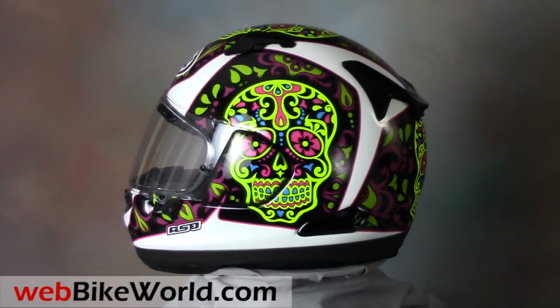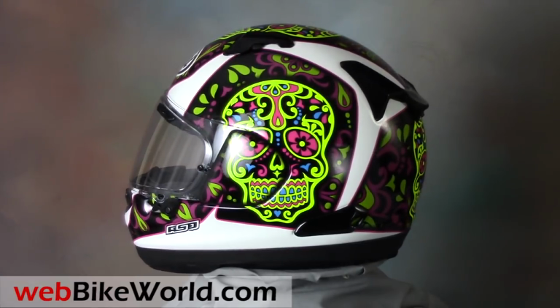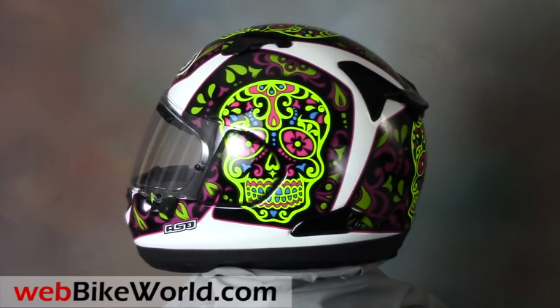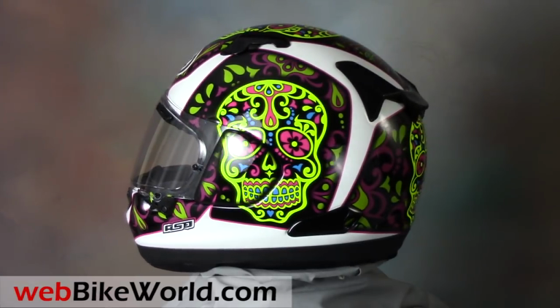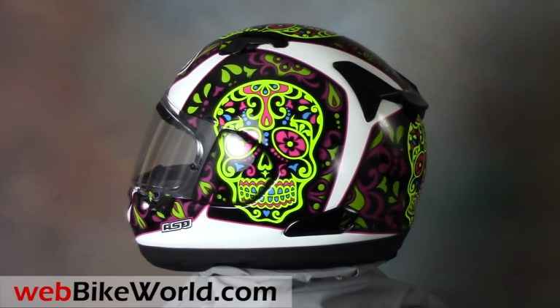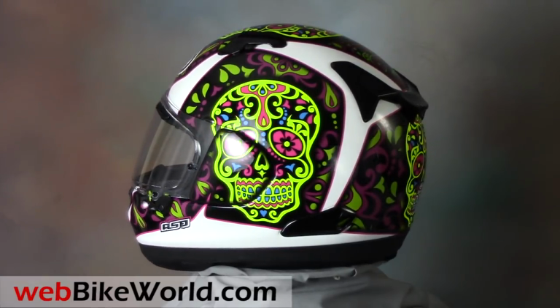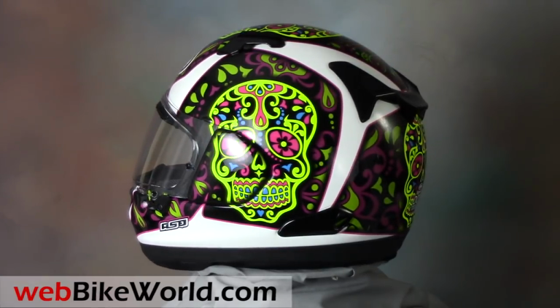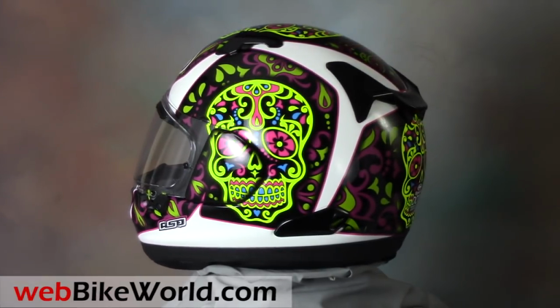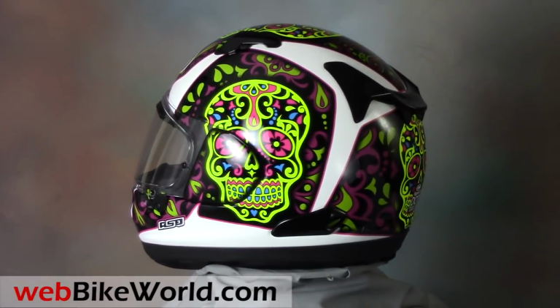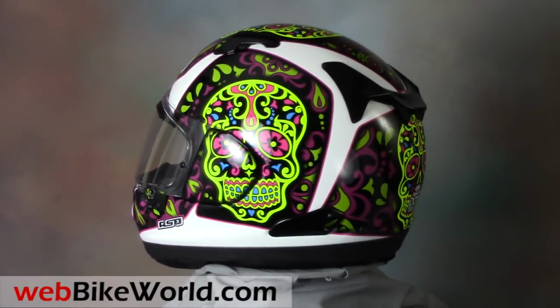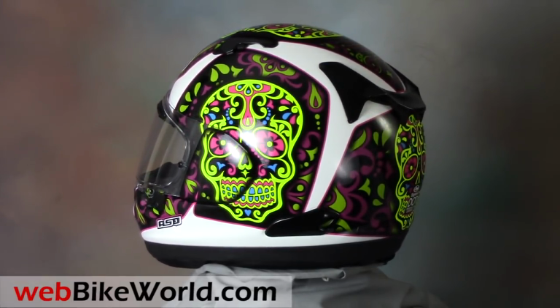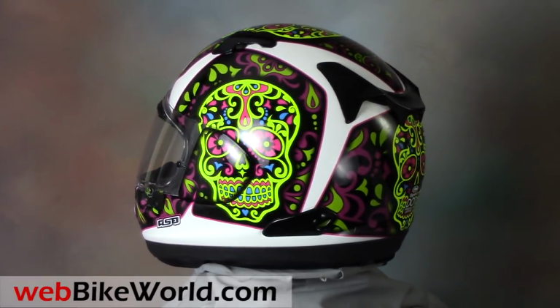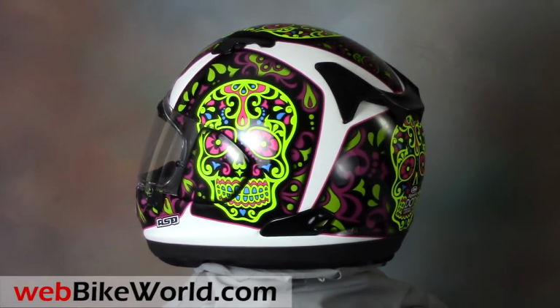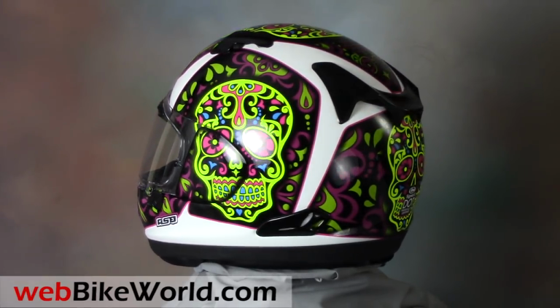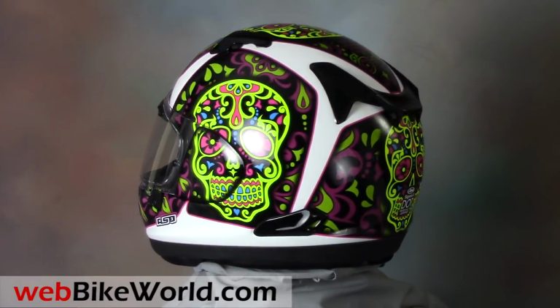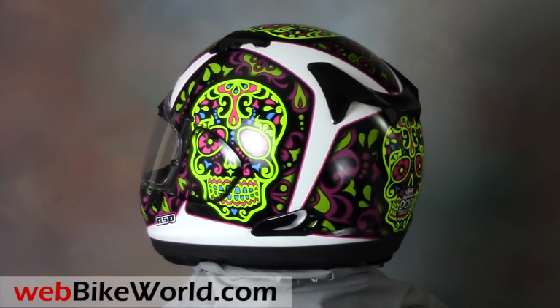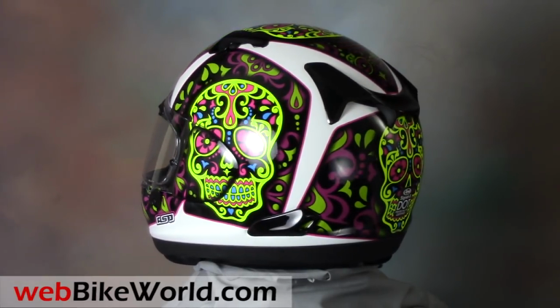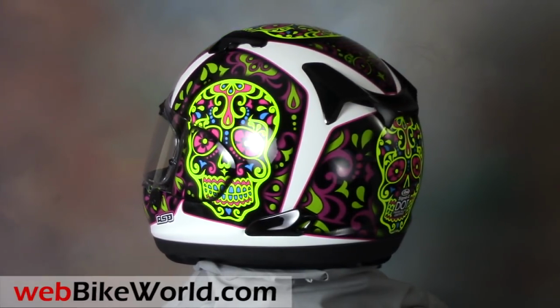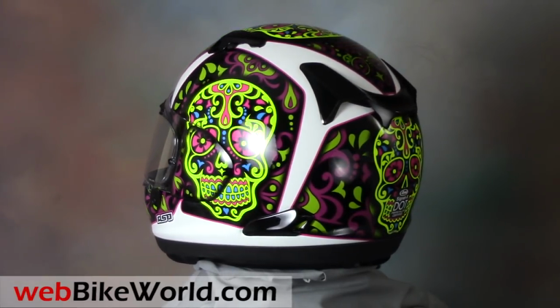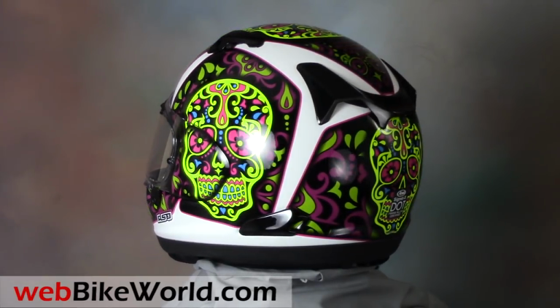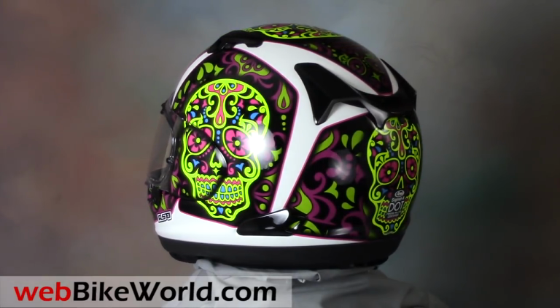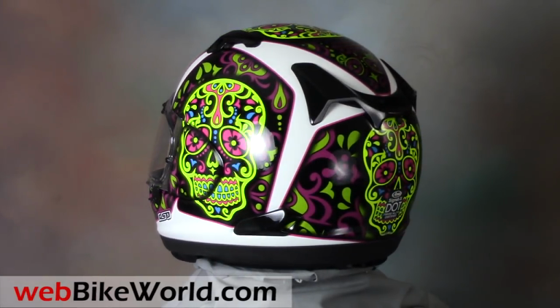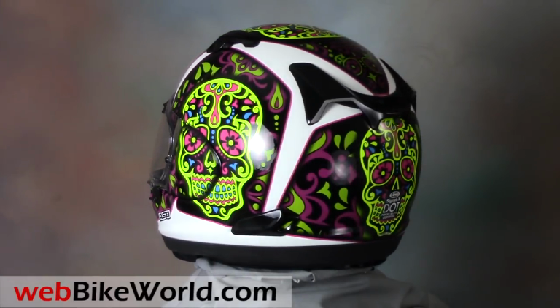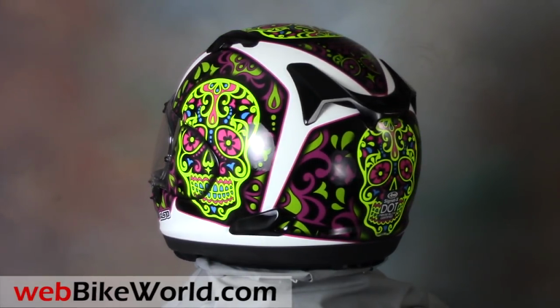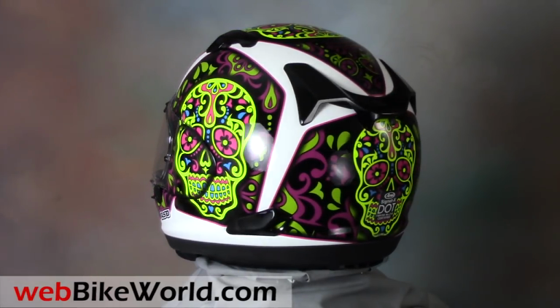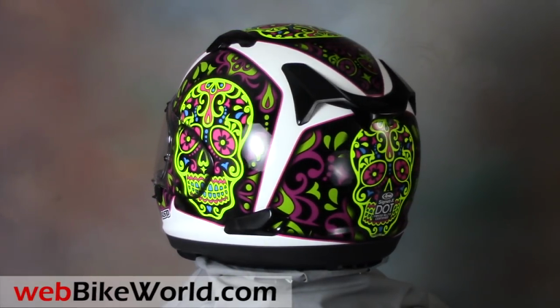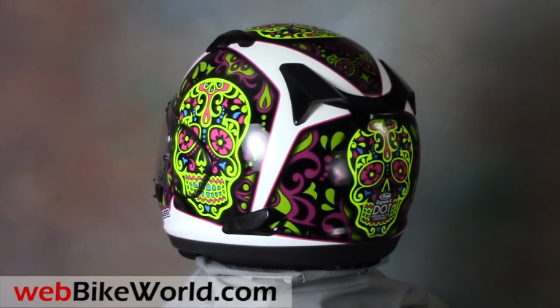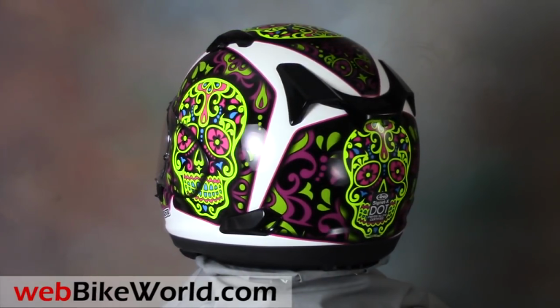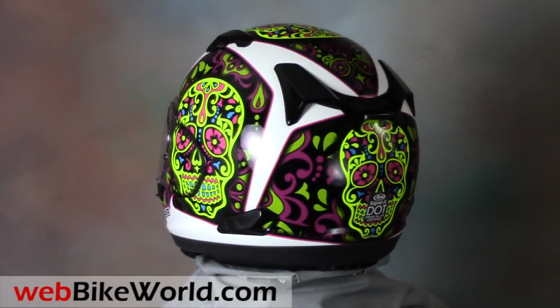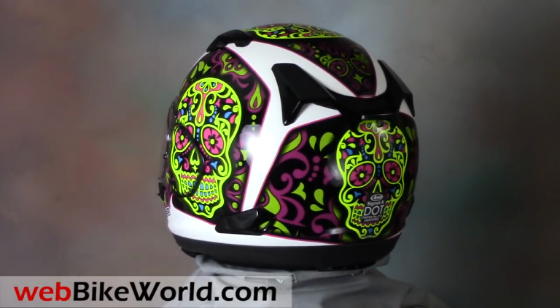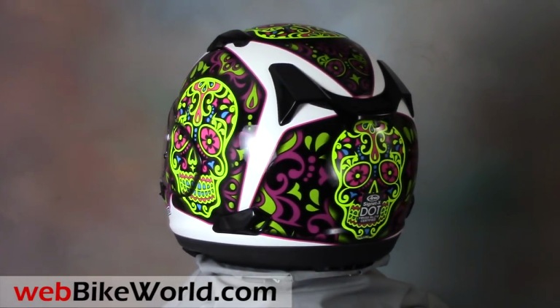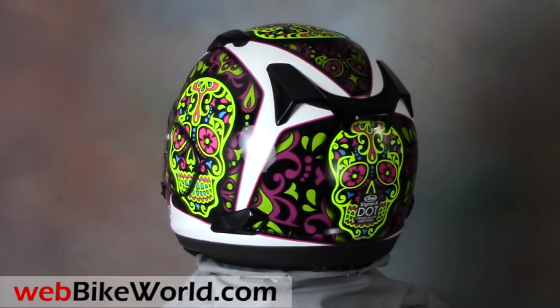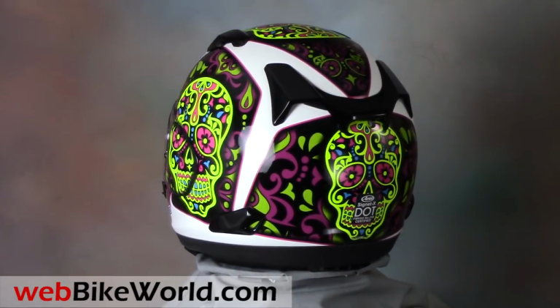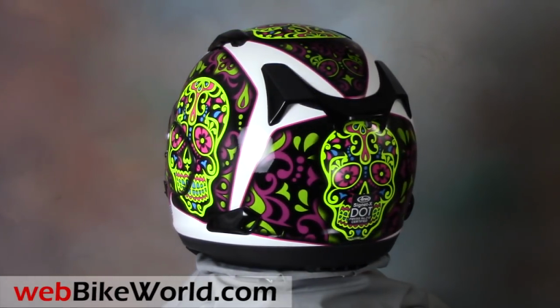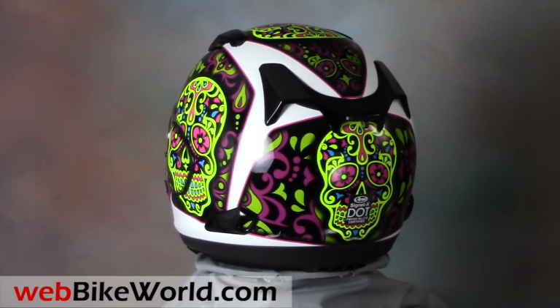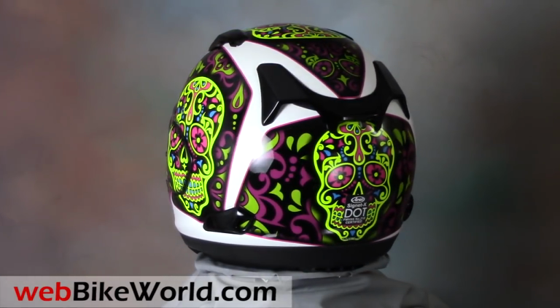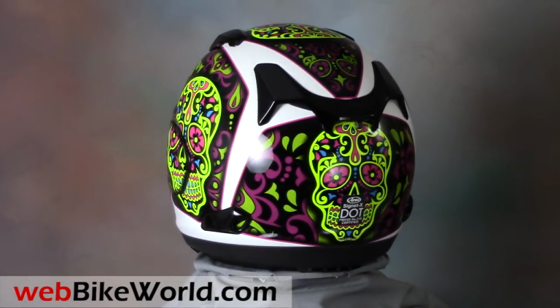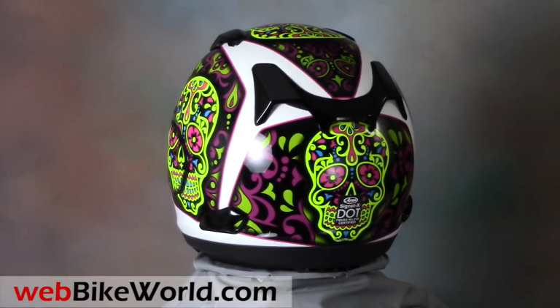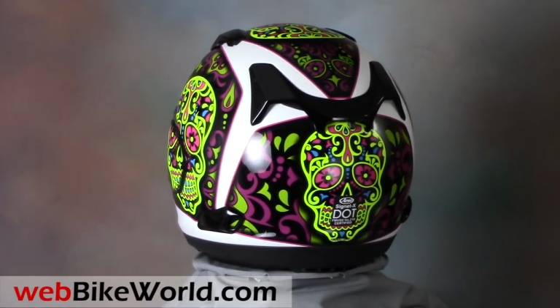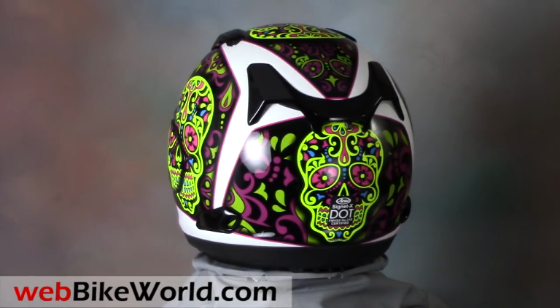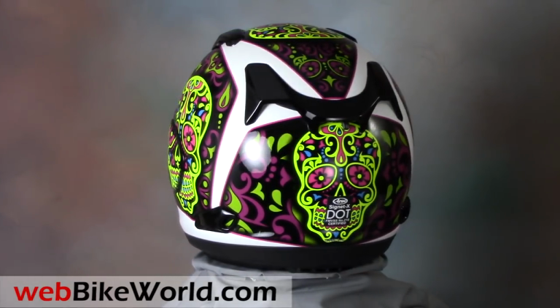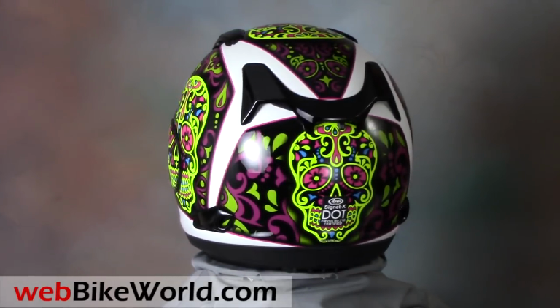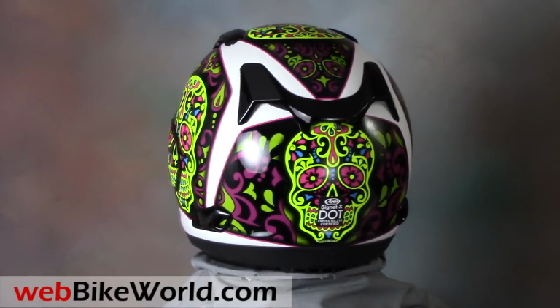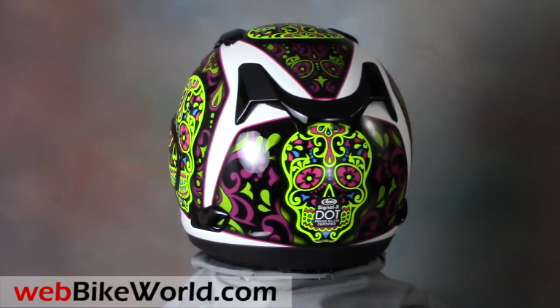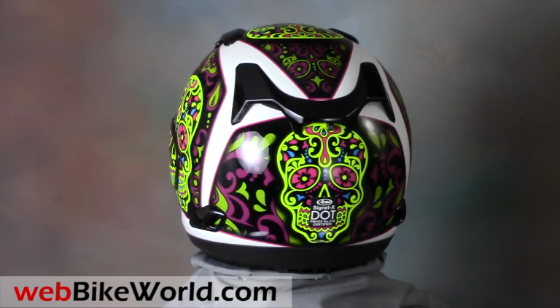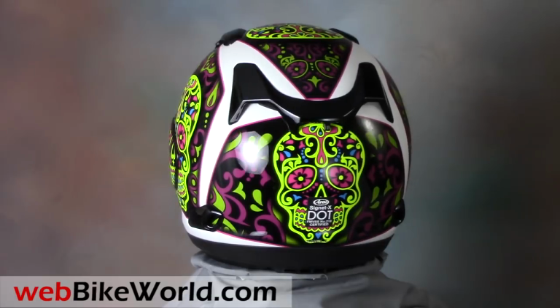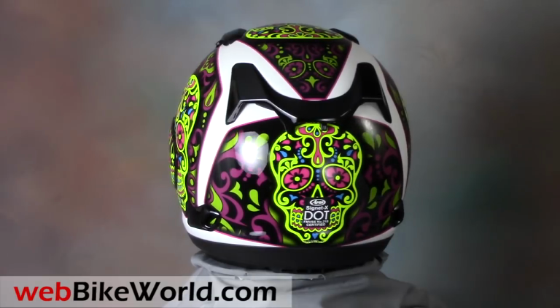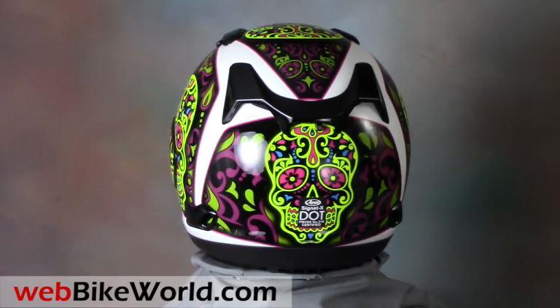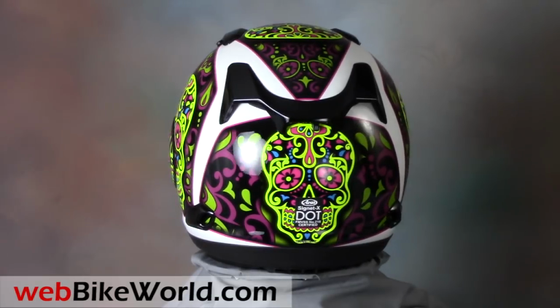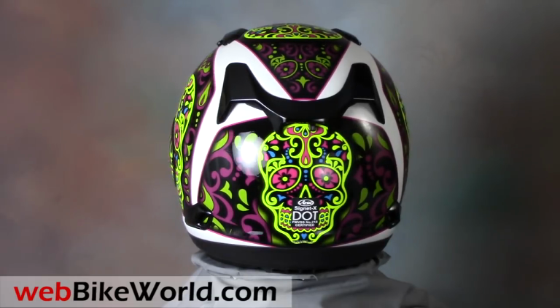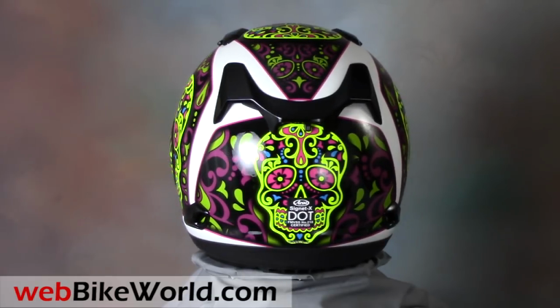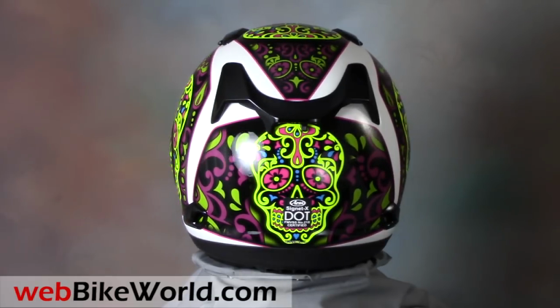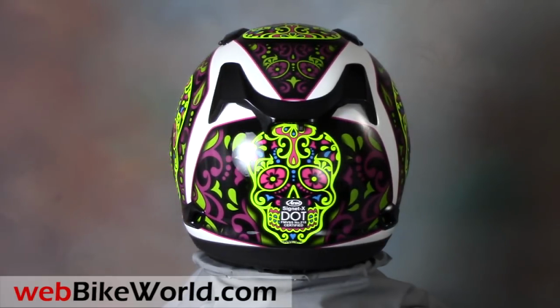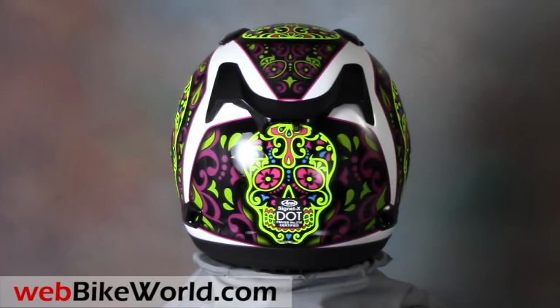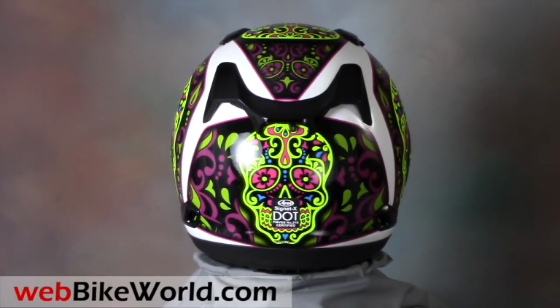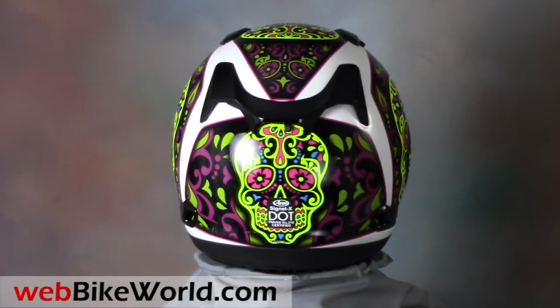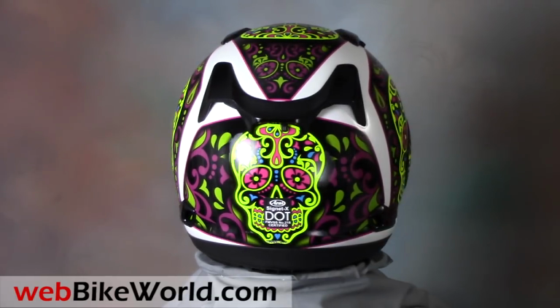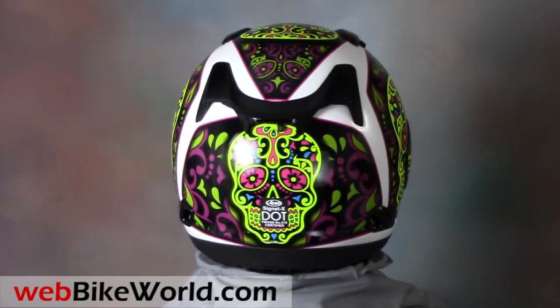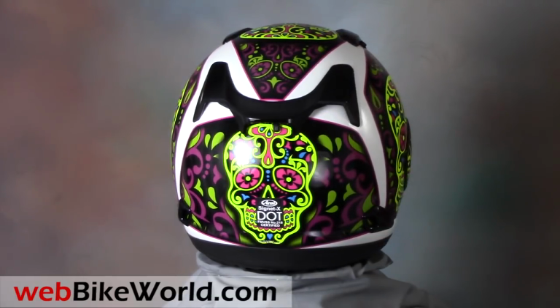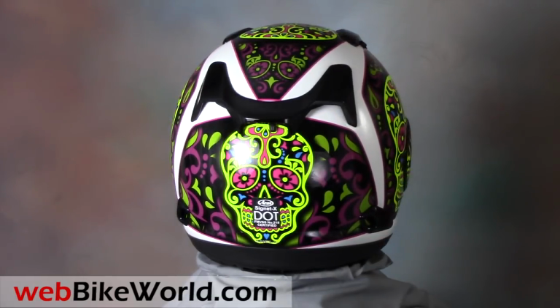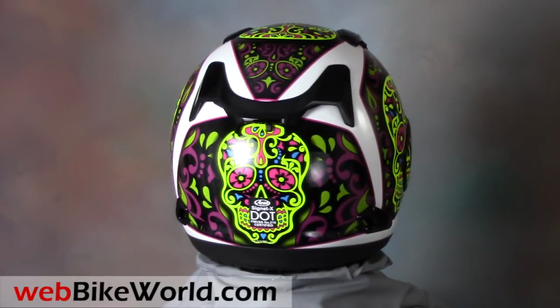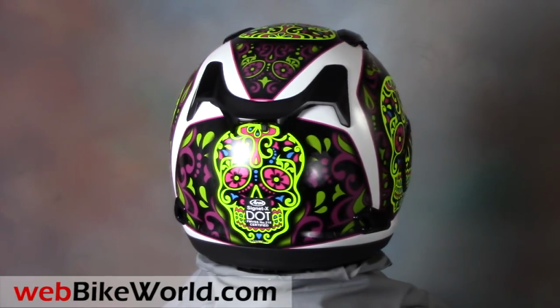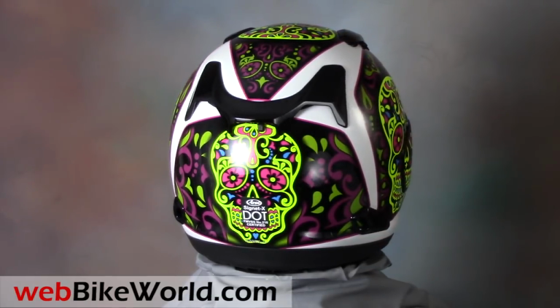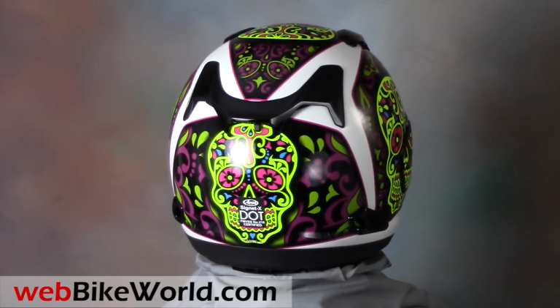You're looking at the new Arai Signet X in the El Cranio graphics, which are apparently a Mexican Day of the Dead theme.